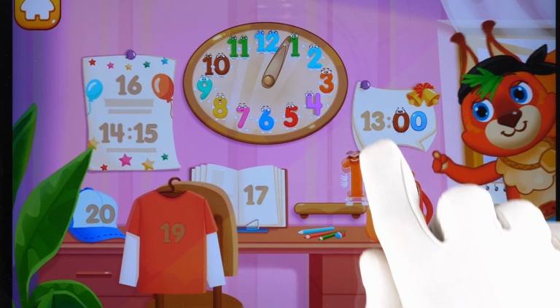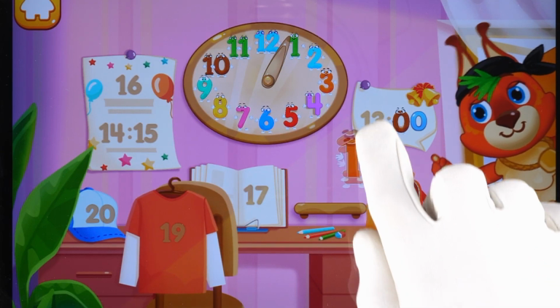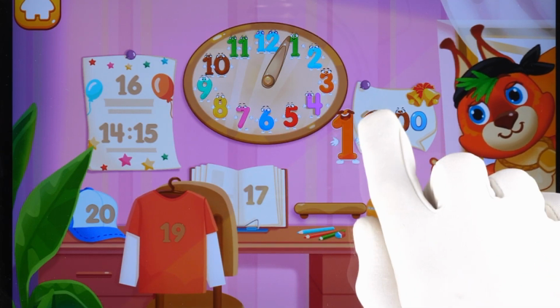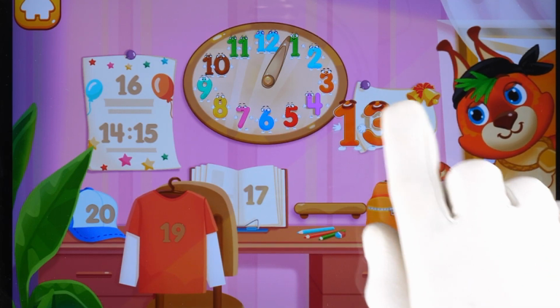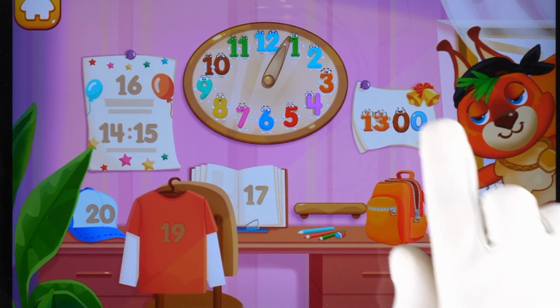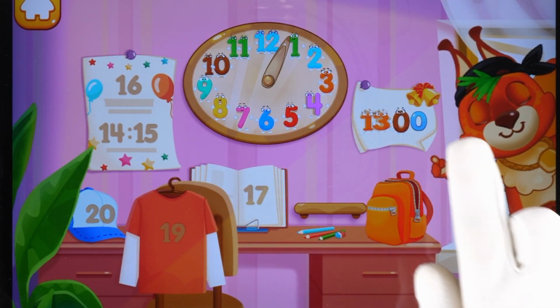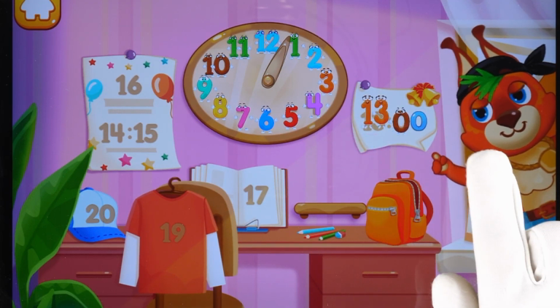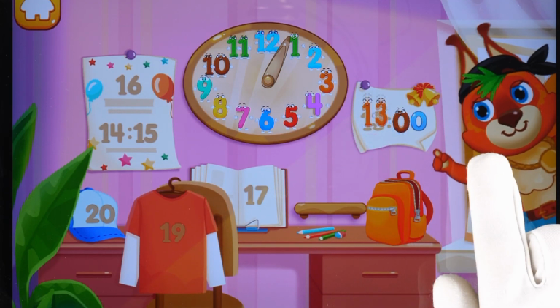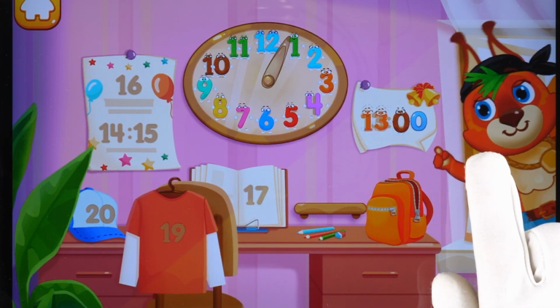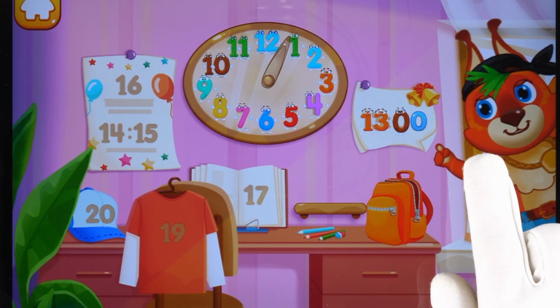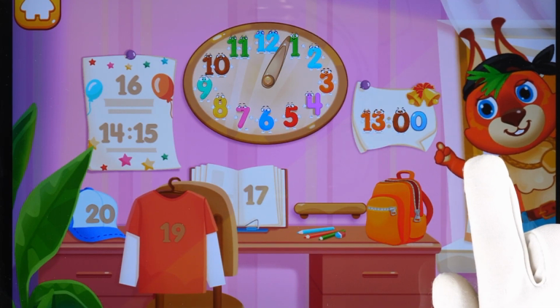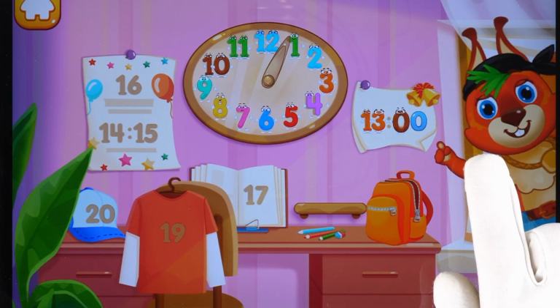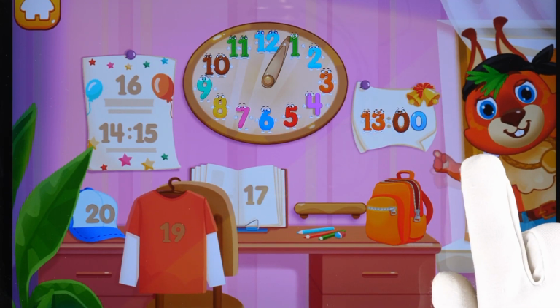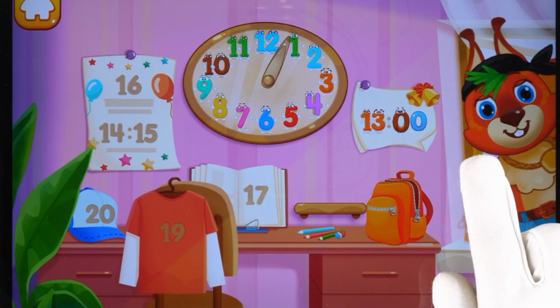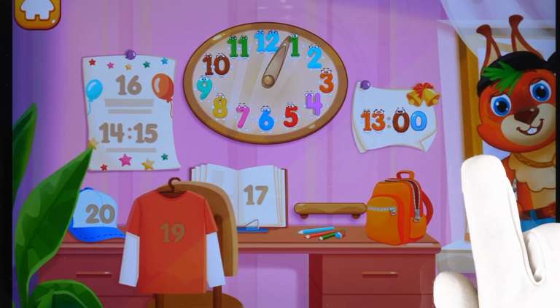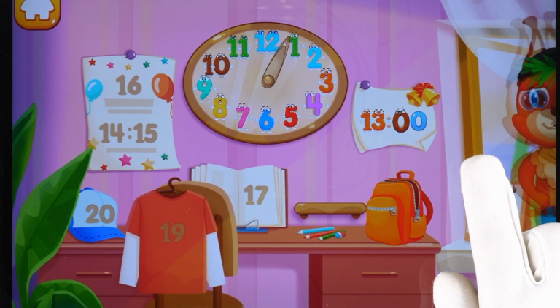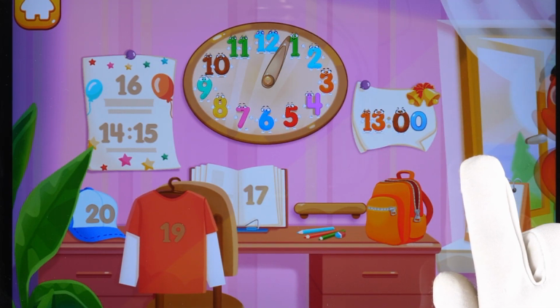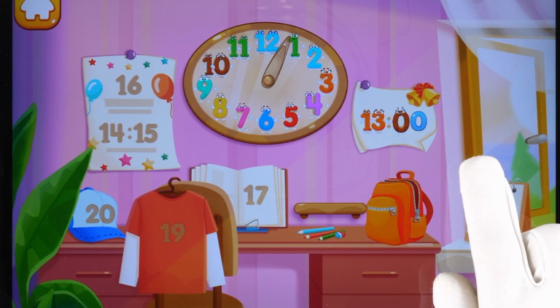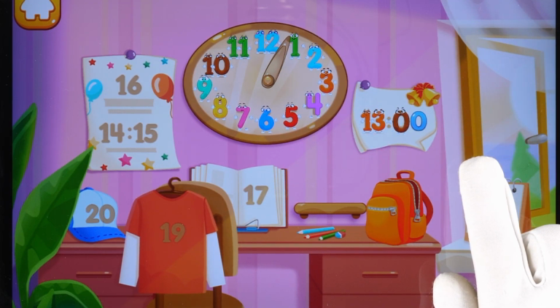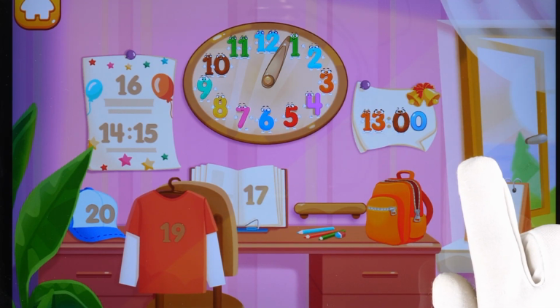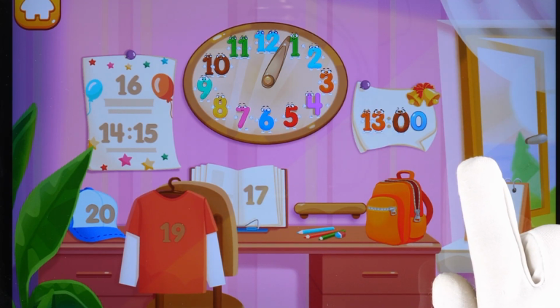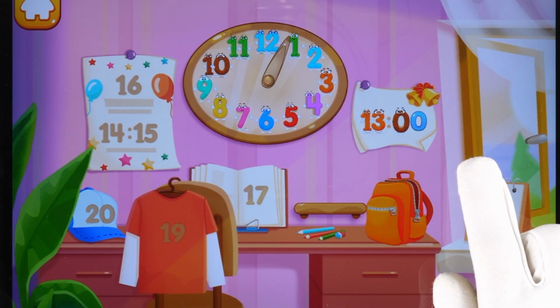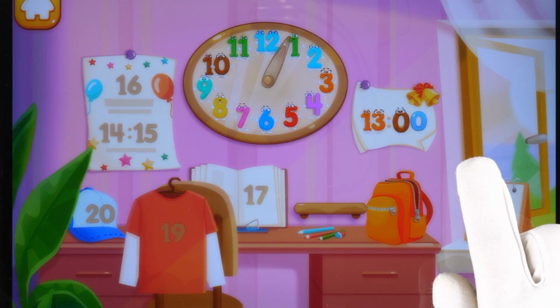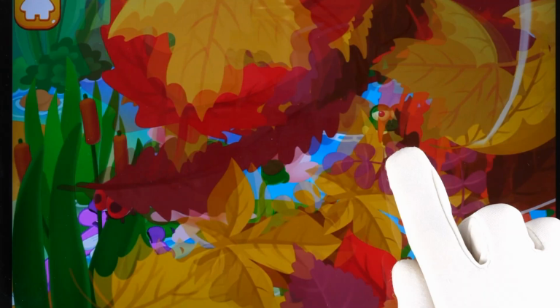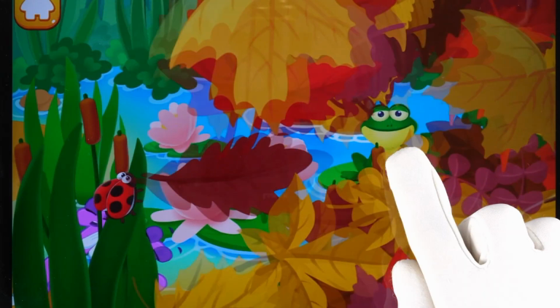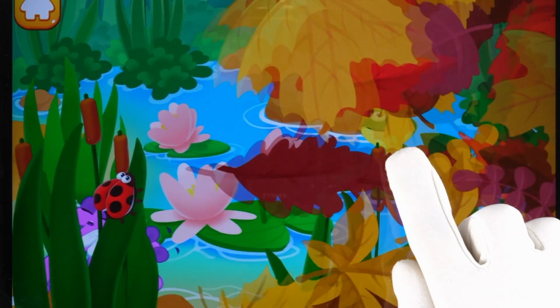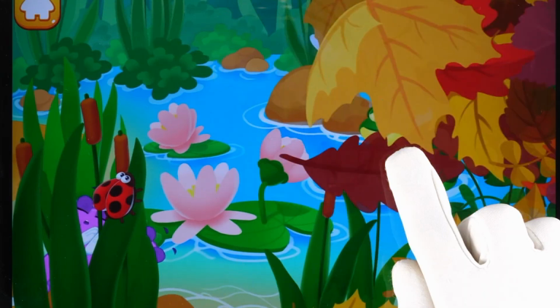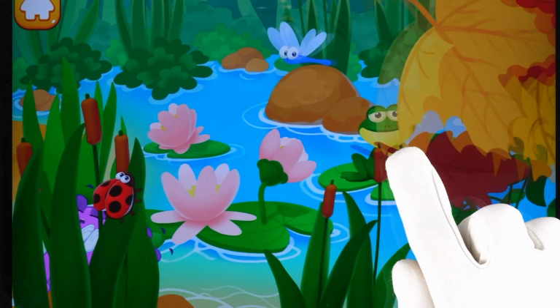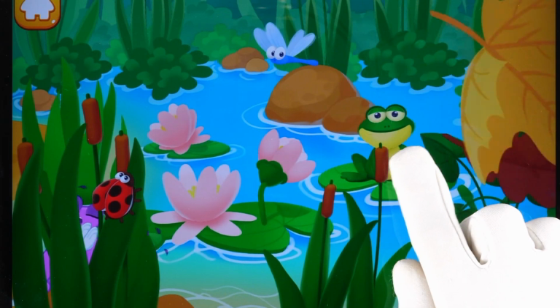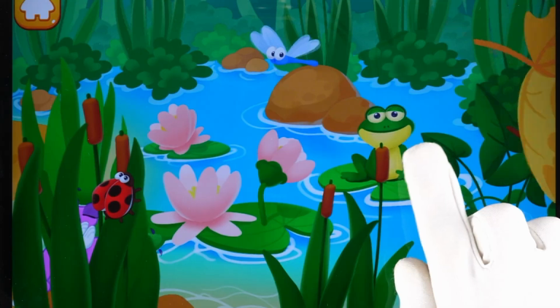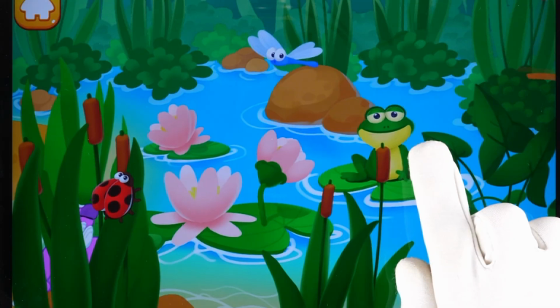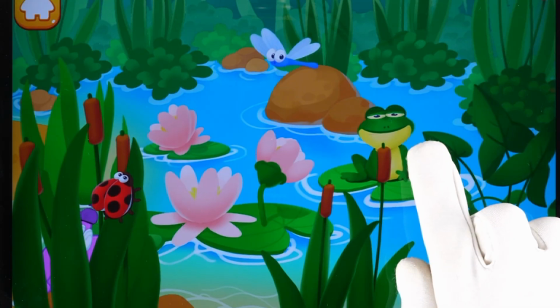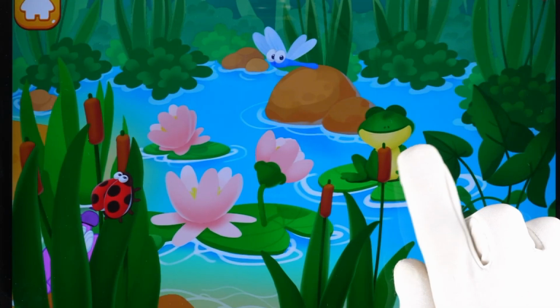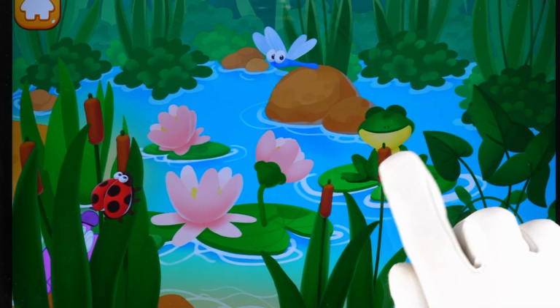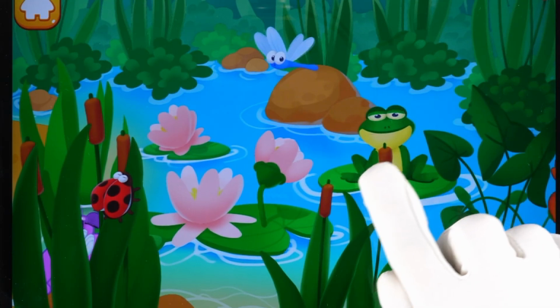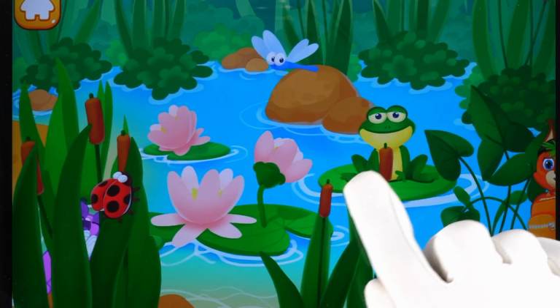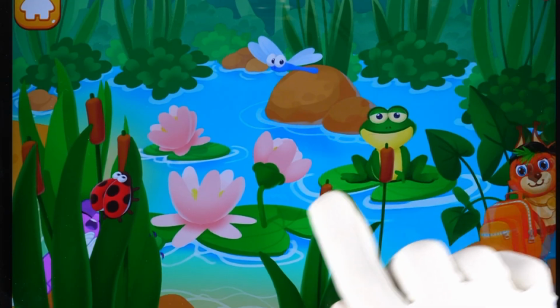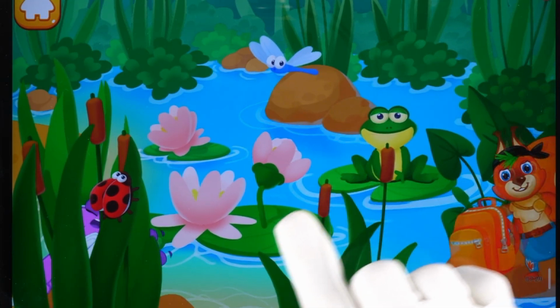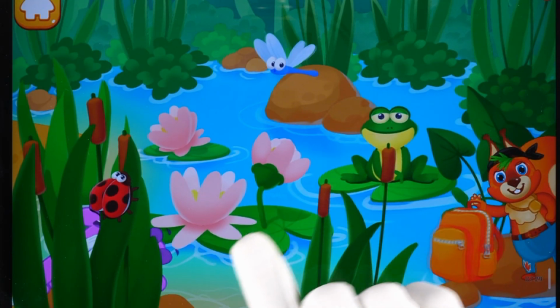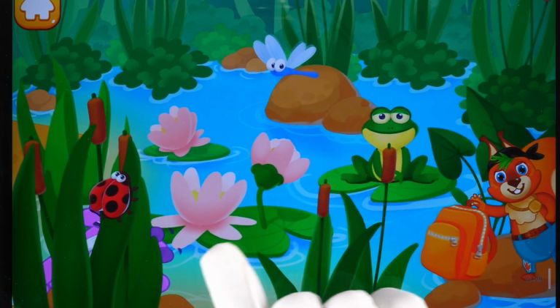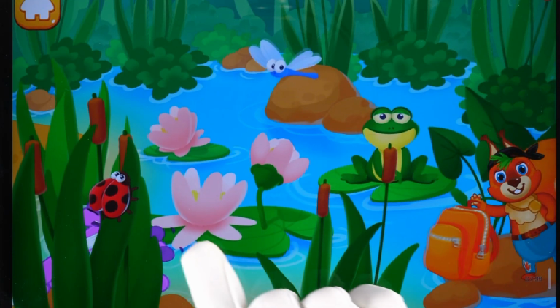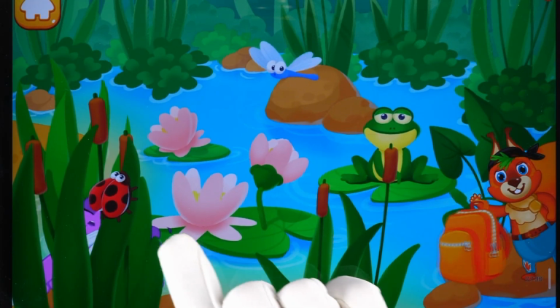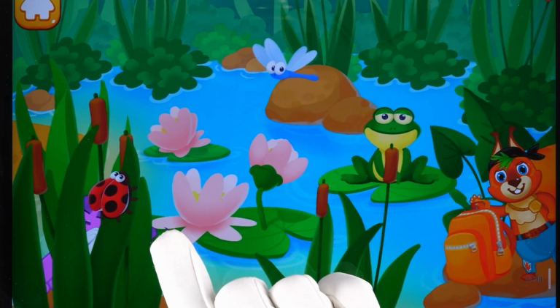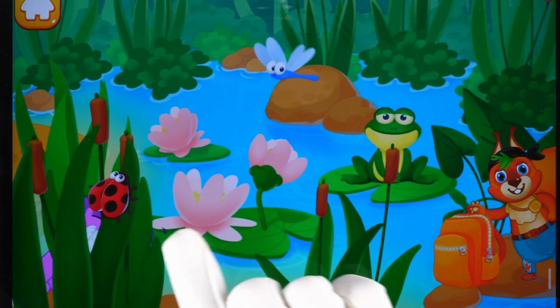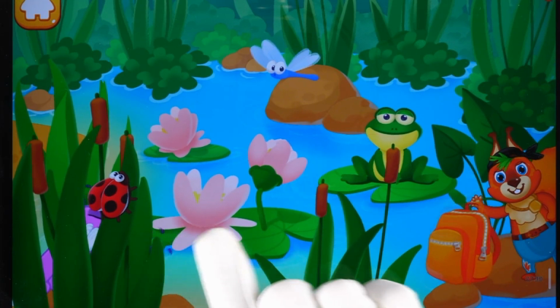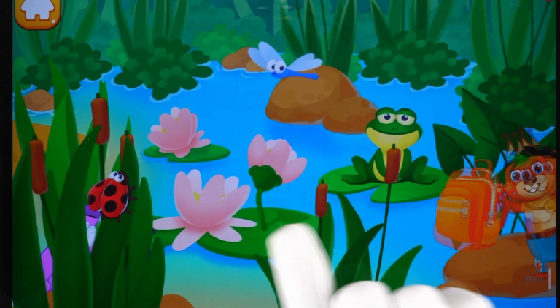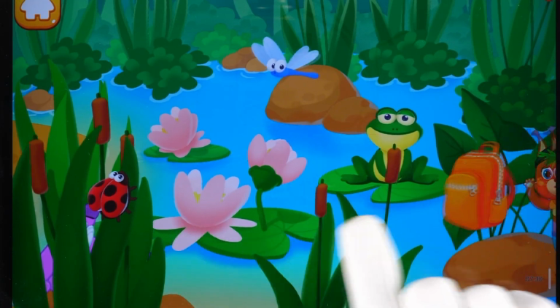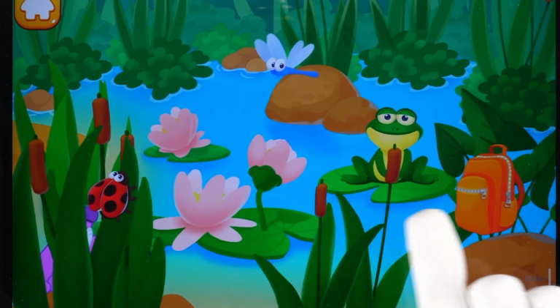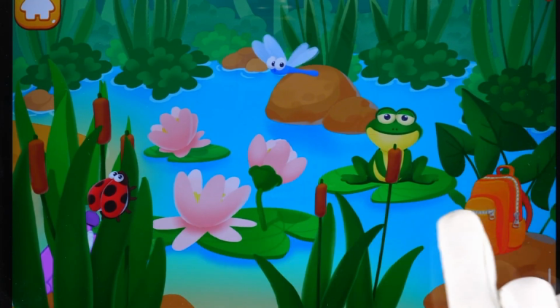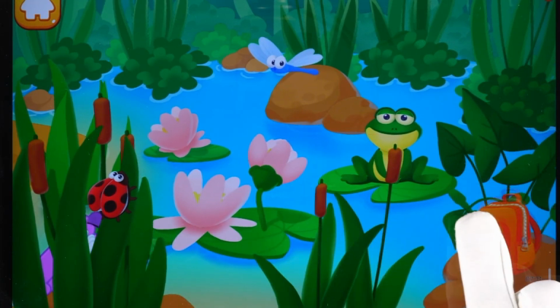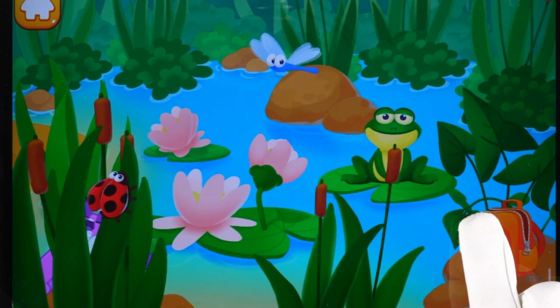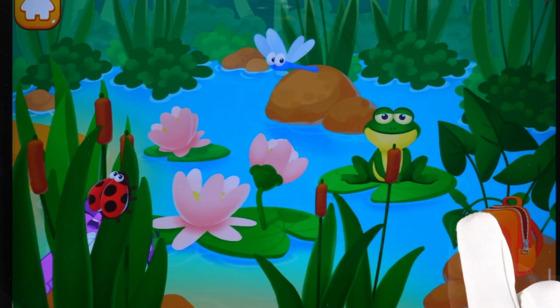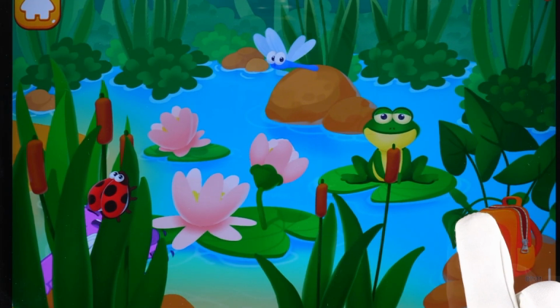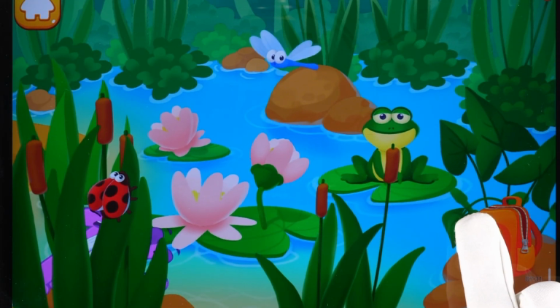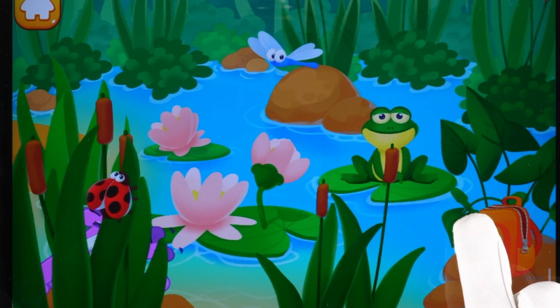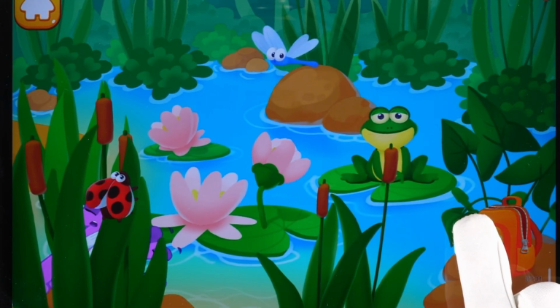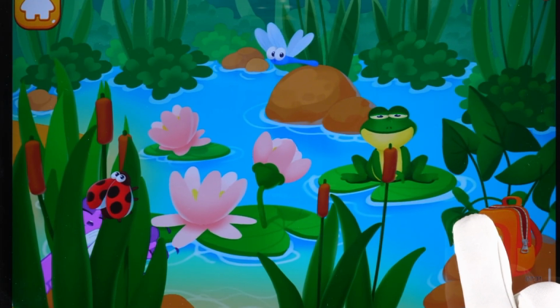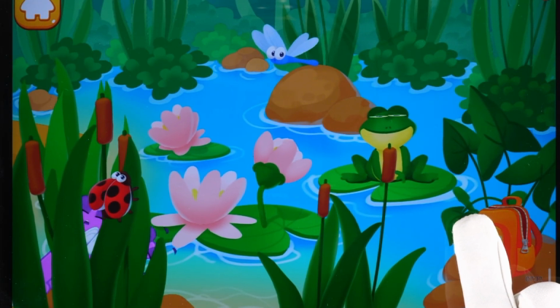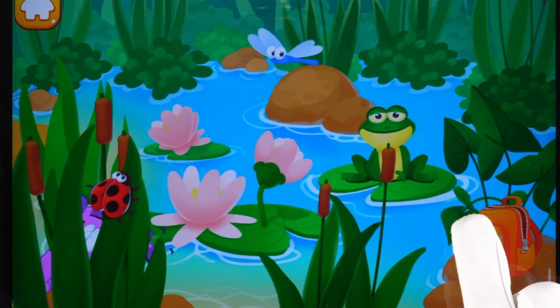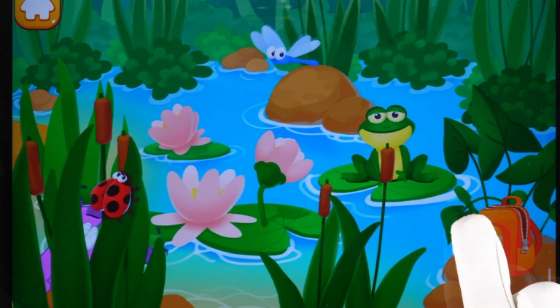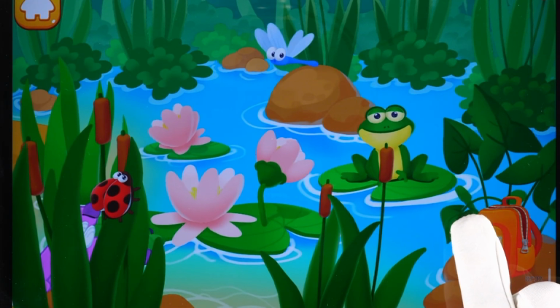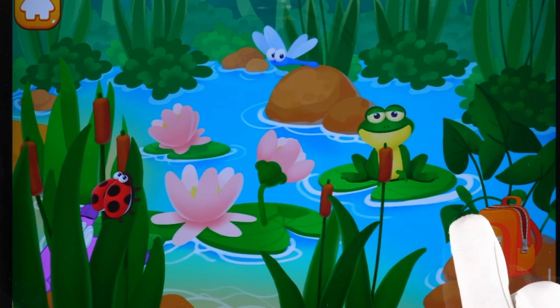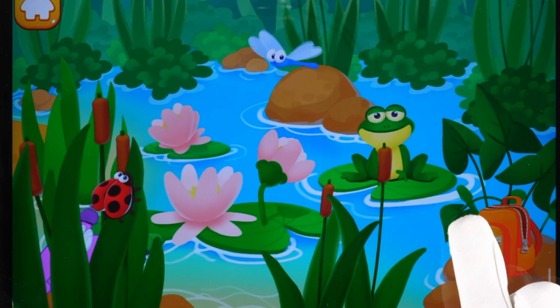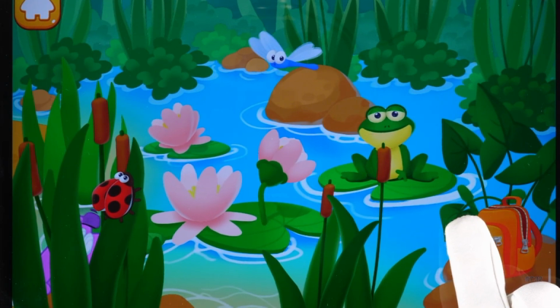Put the number 13 in its place. Now I'm safe! Number 14 ran into a meadow, got tired, and fell asleep. Where's number 14 now?